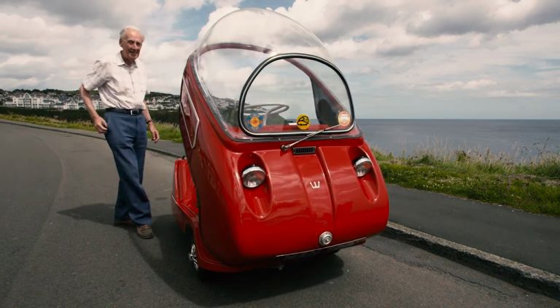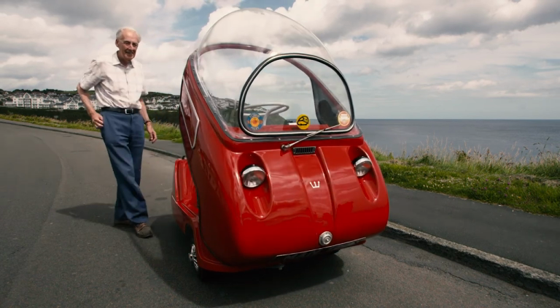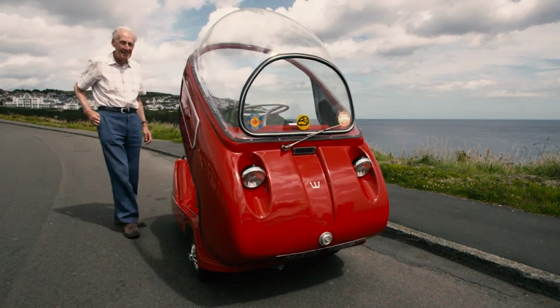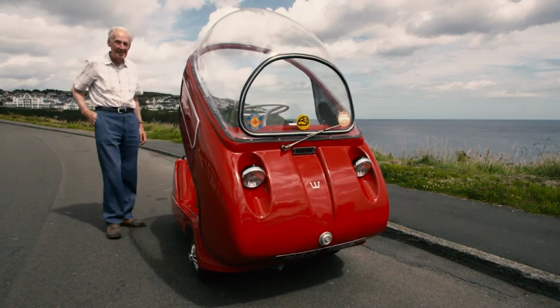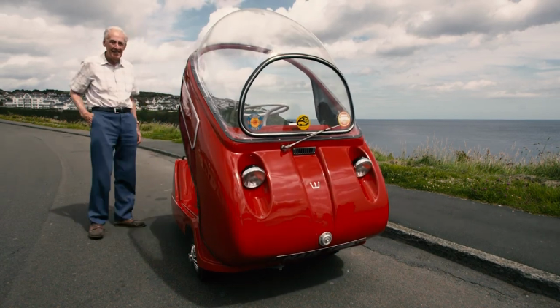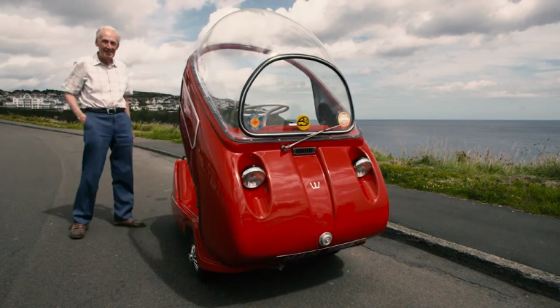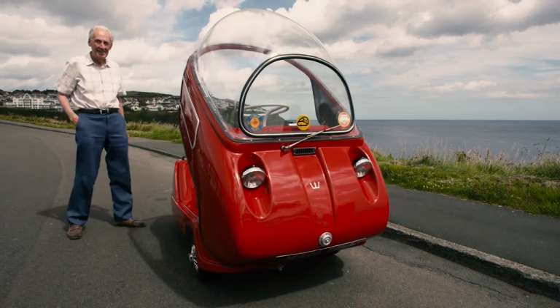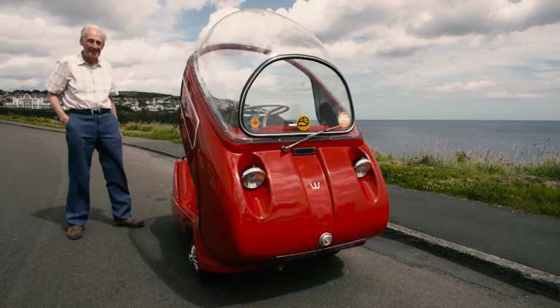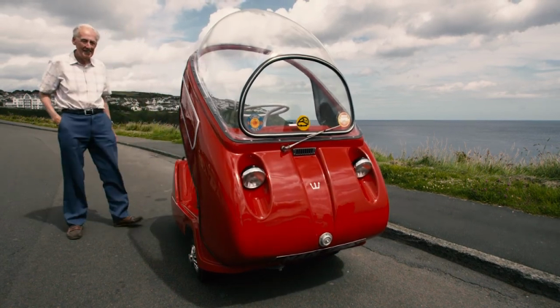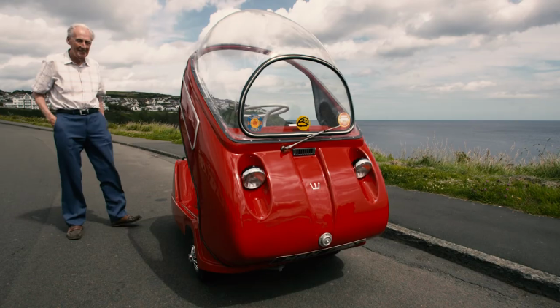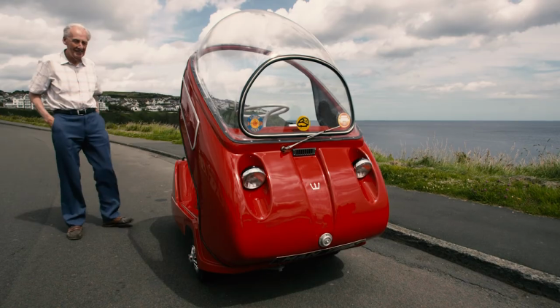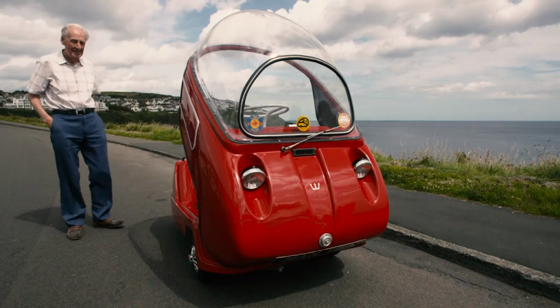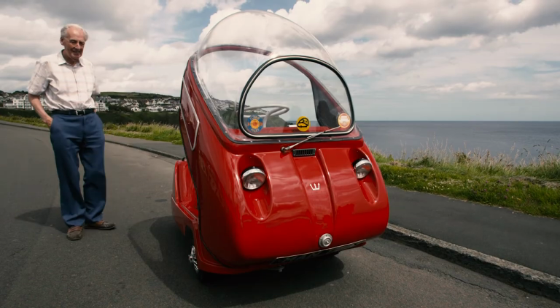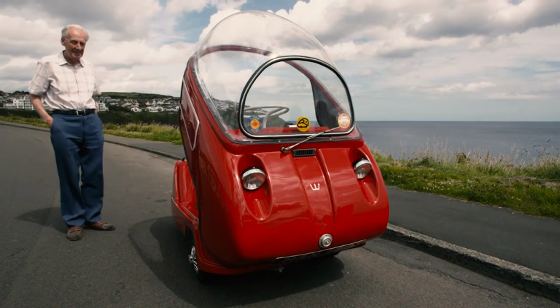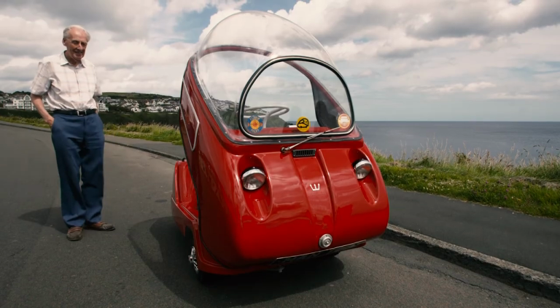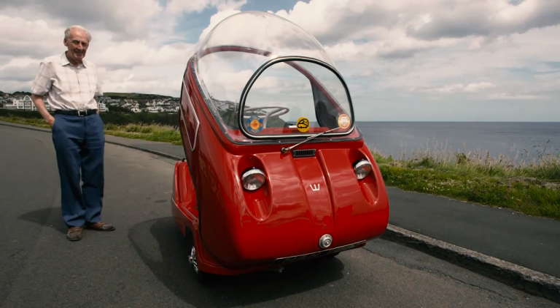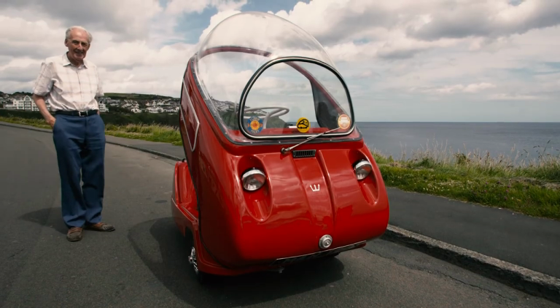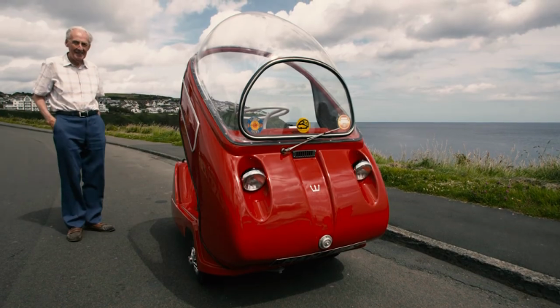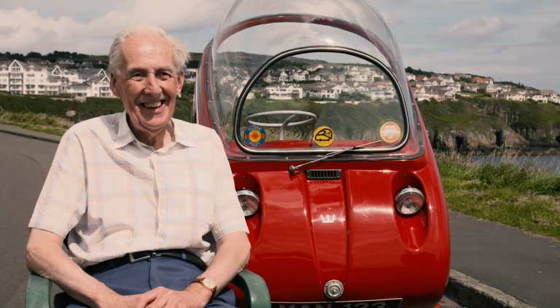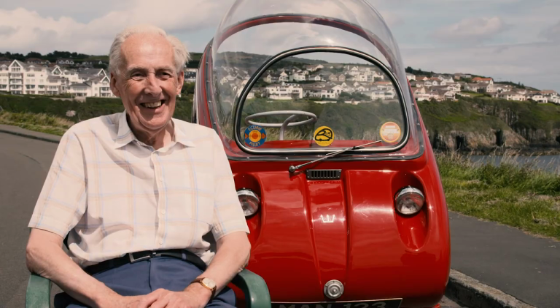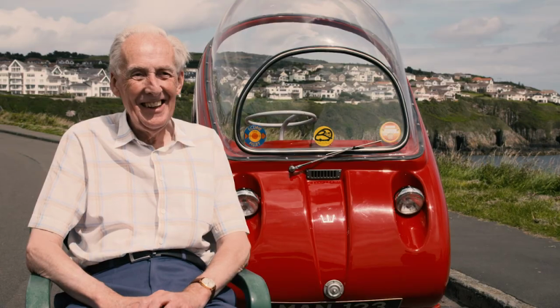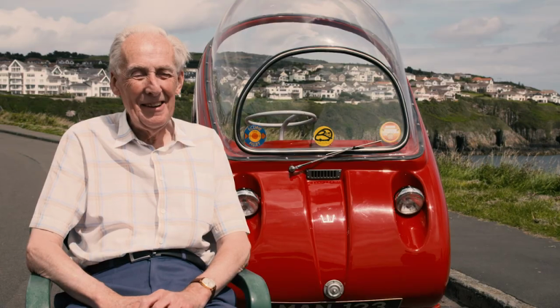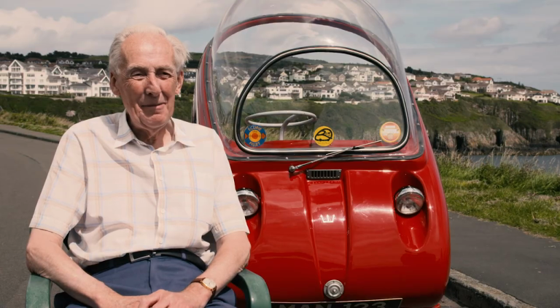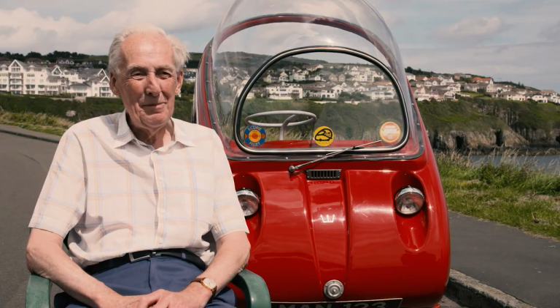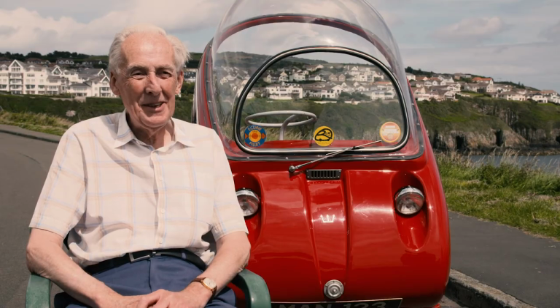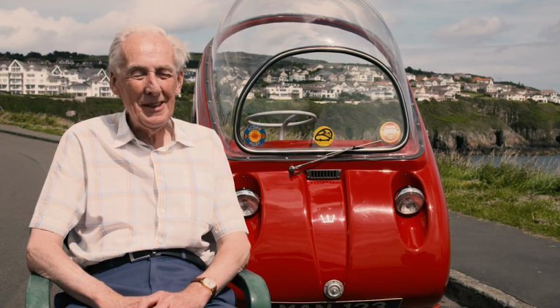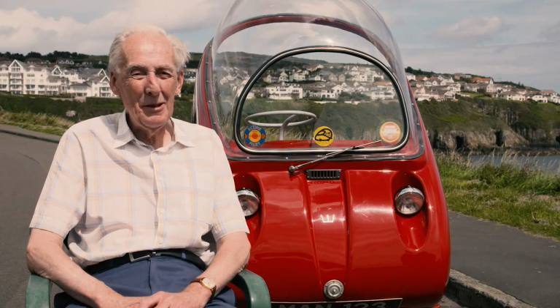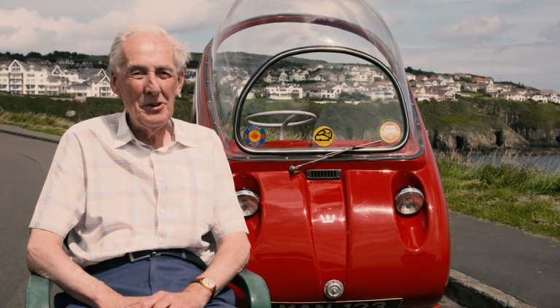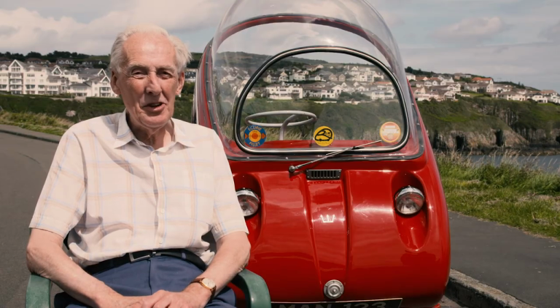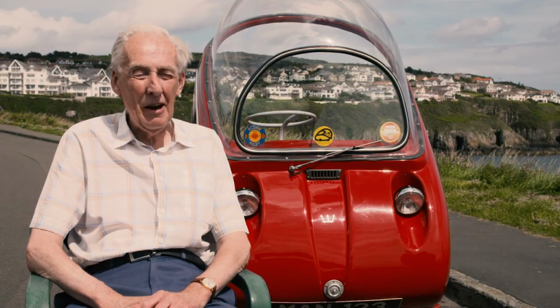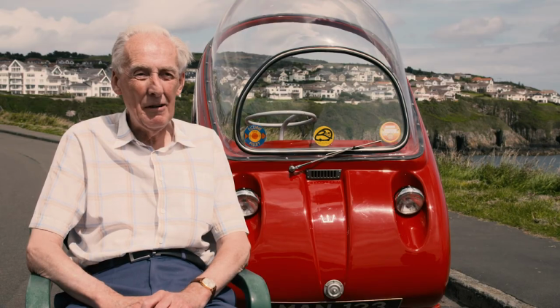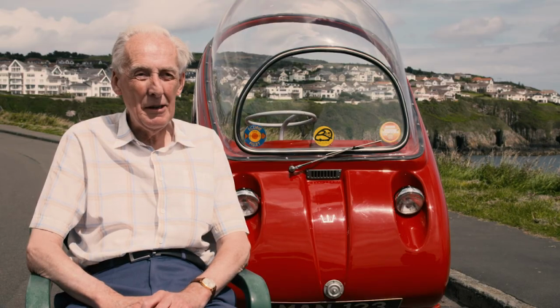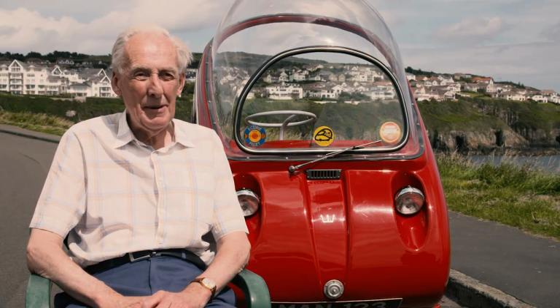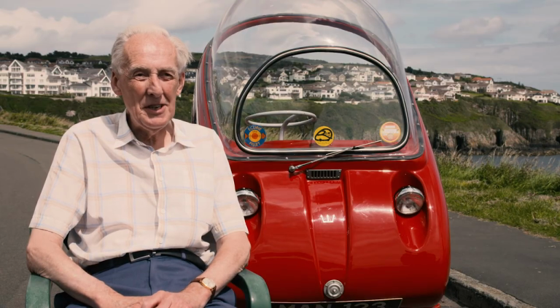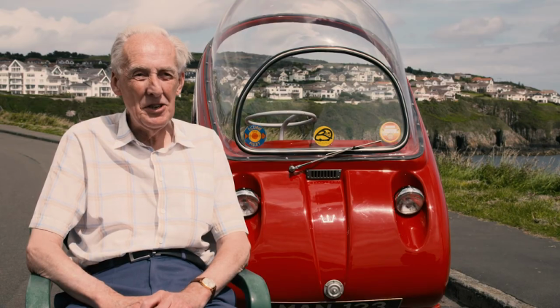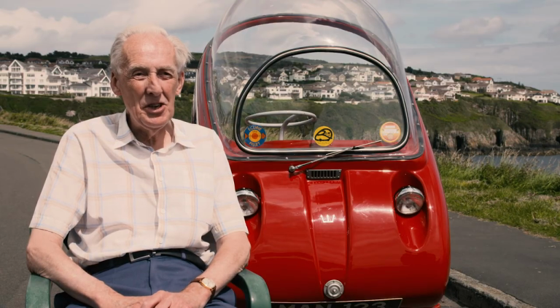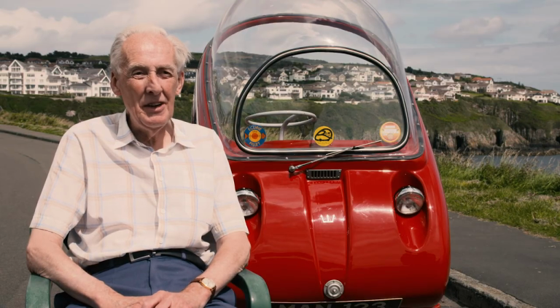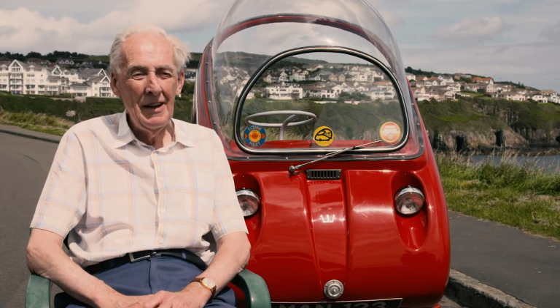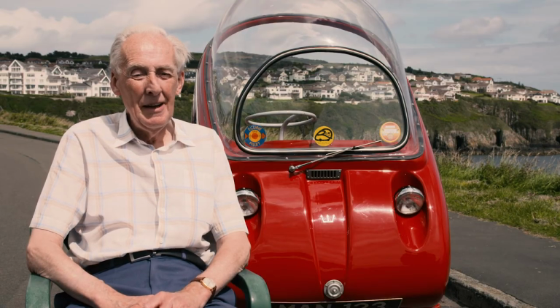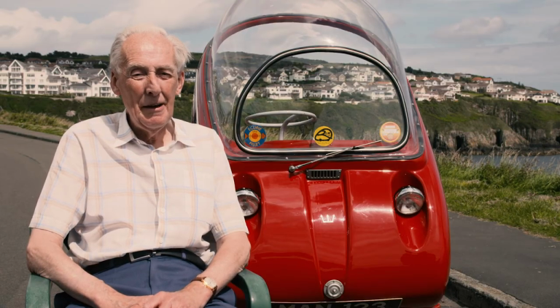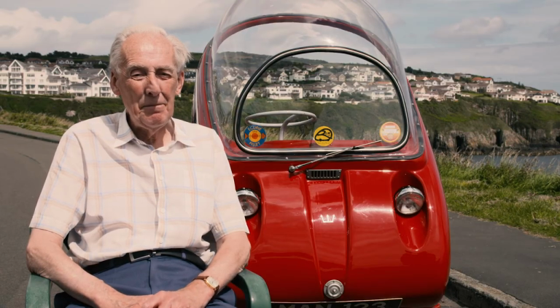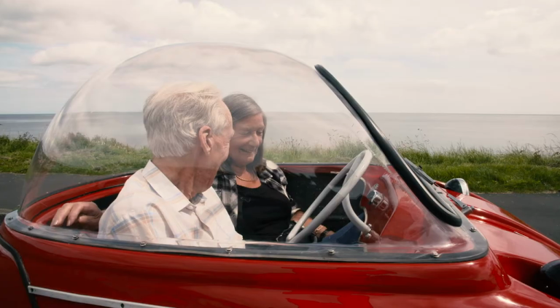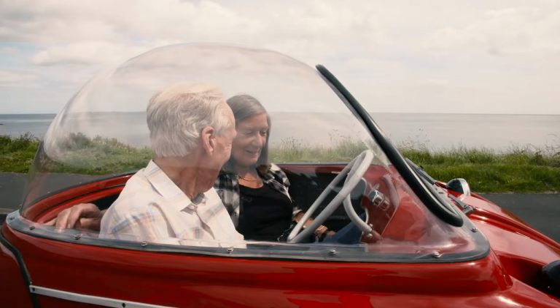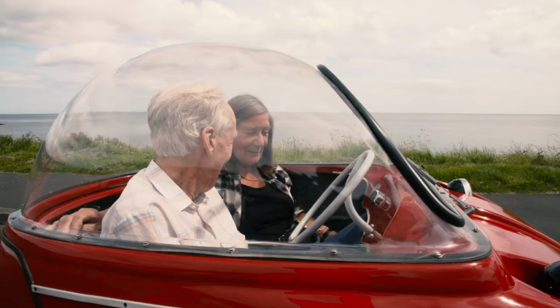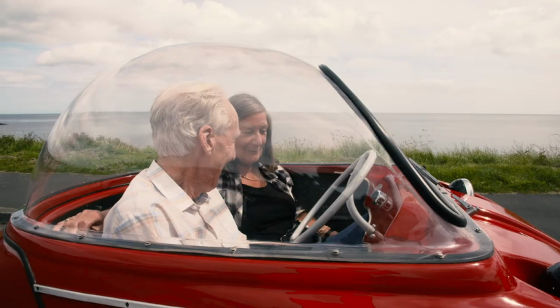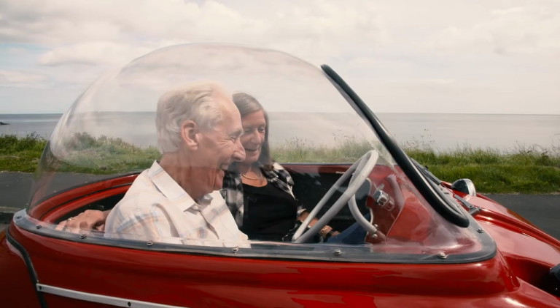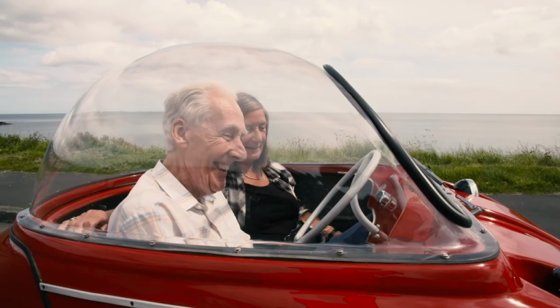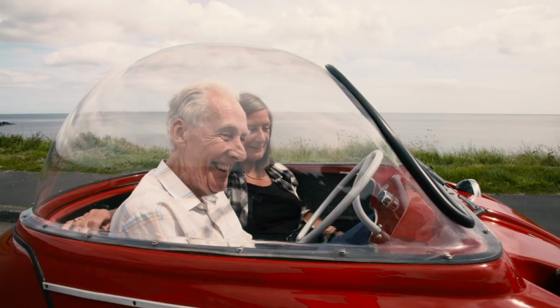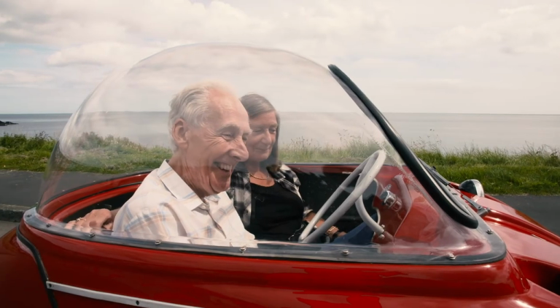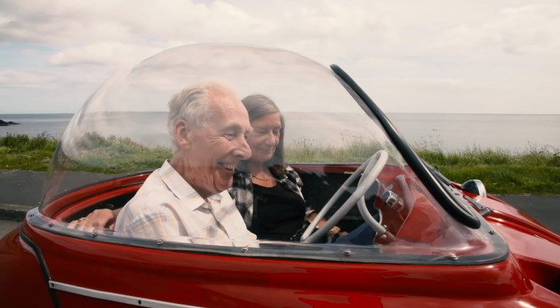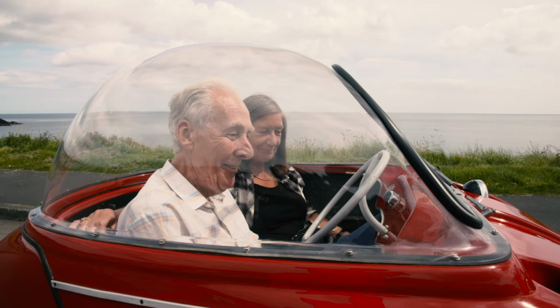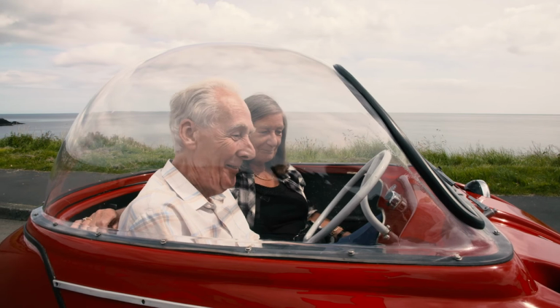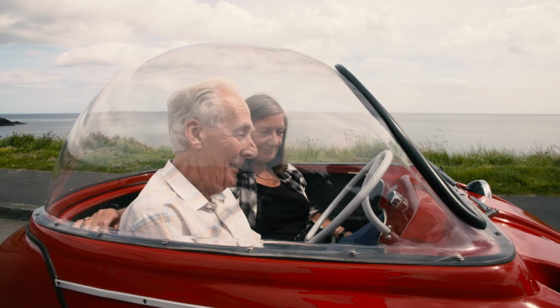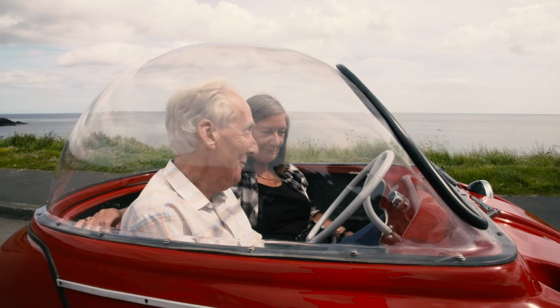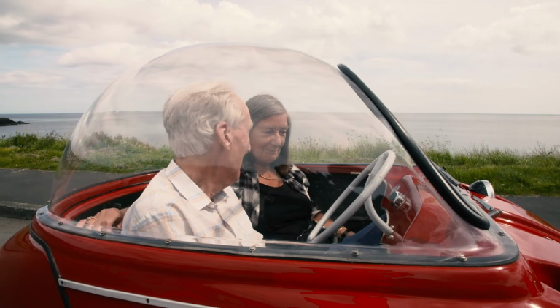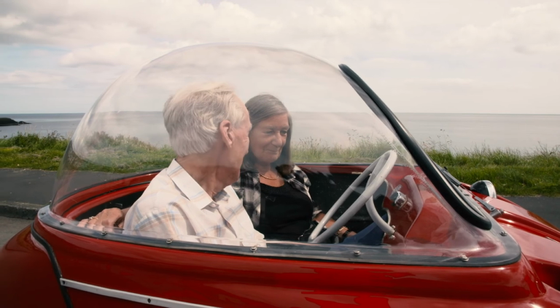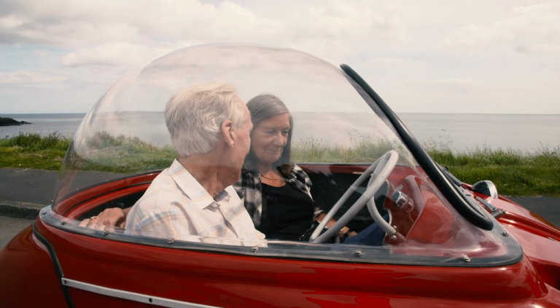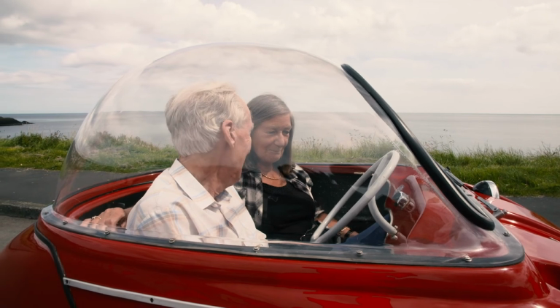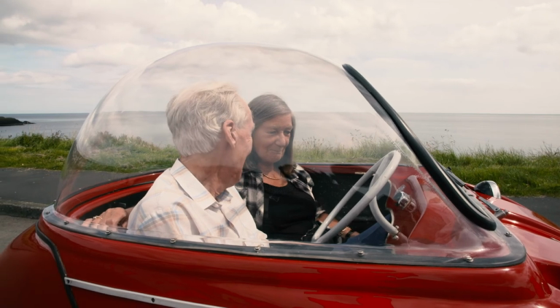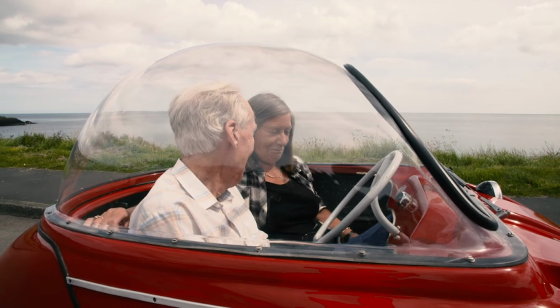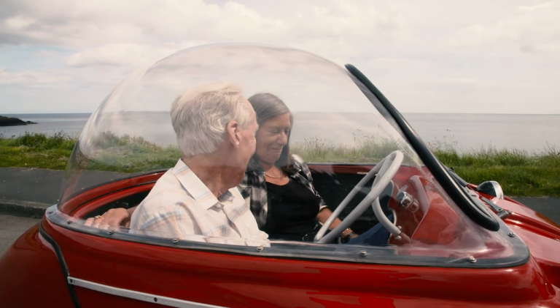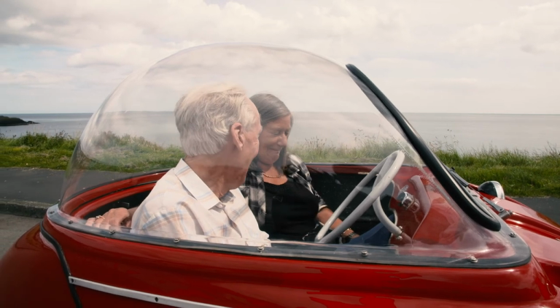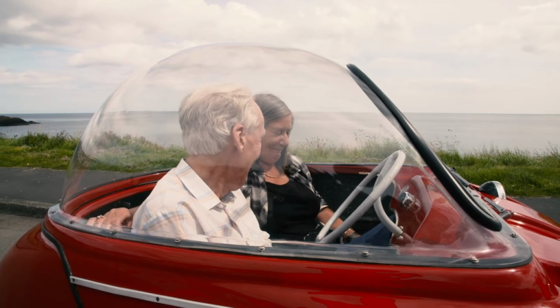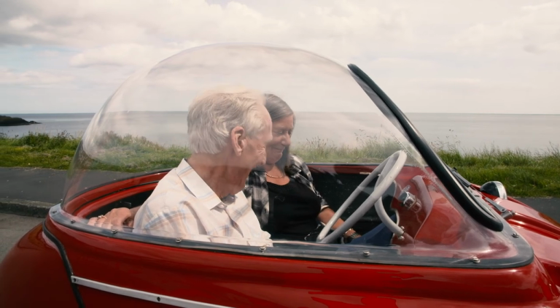It's a very cramped car, particularly when you're carrying a passenger. It was described as the world's cosiest courting car.